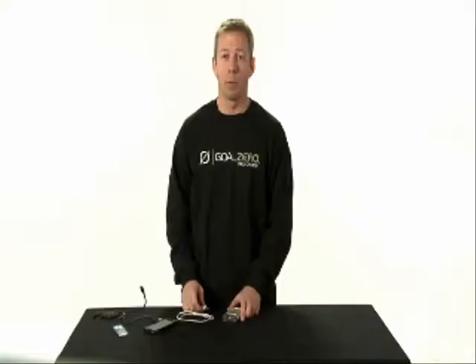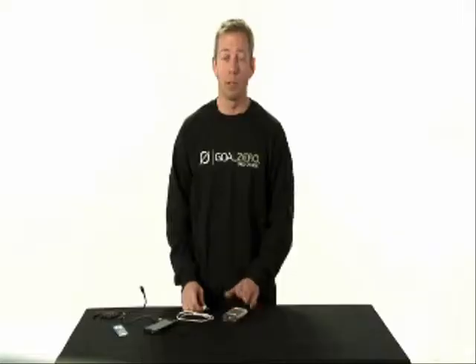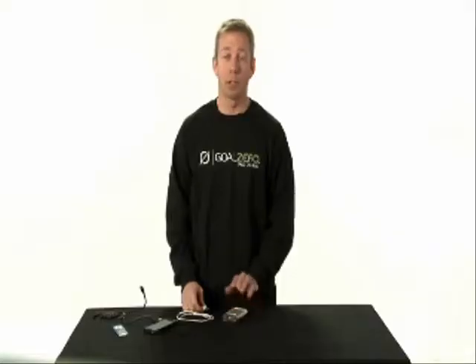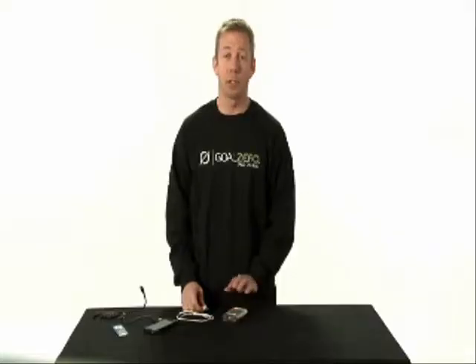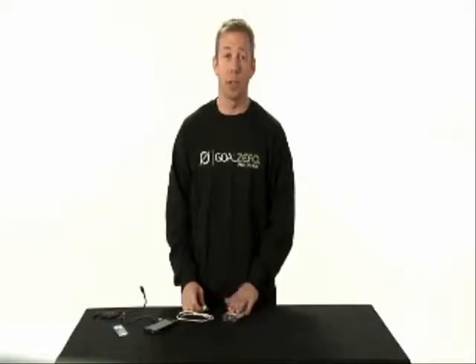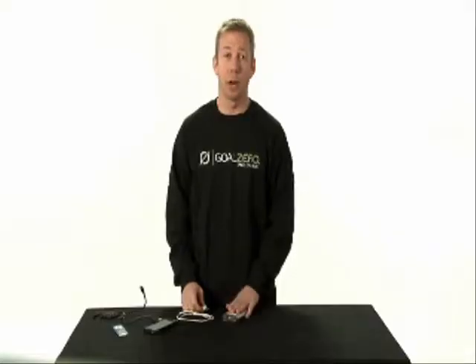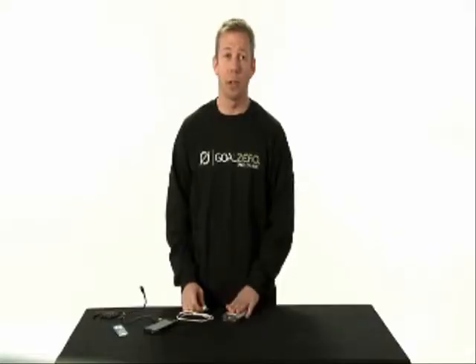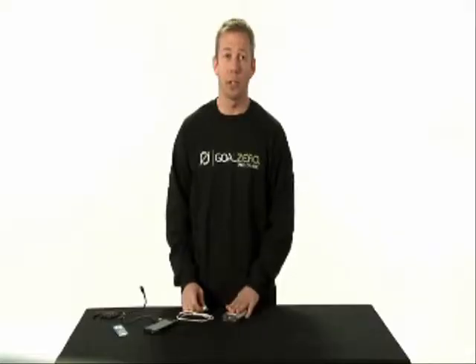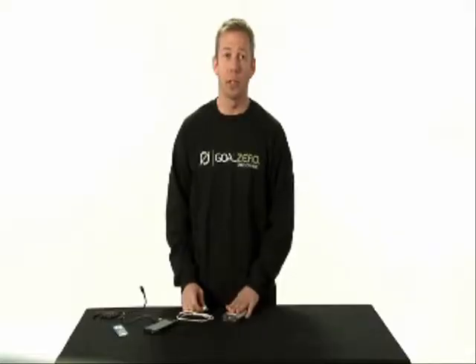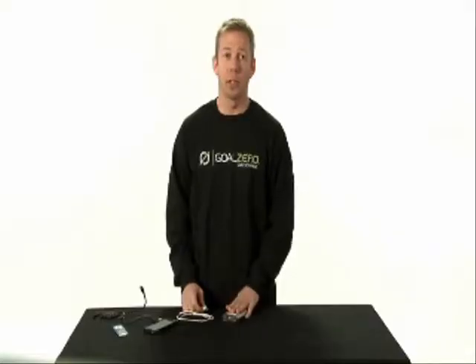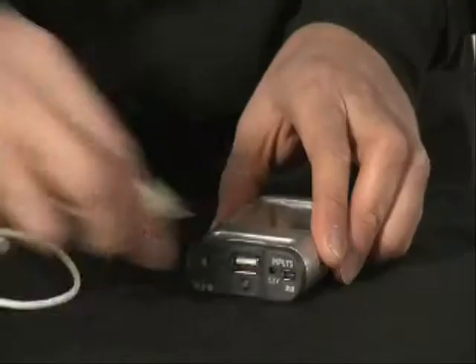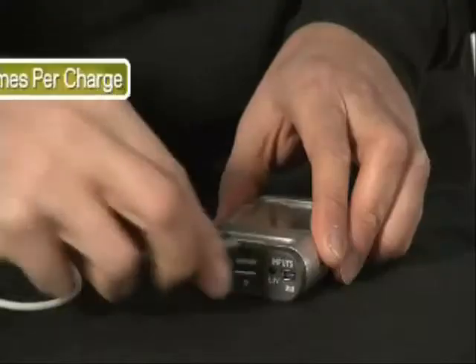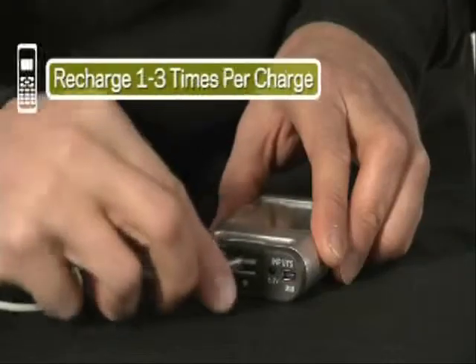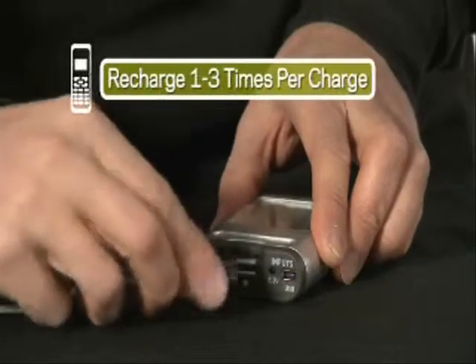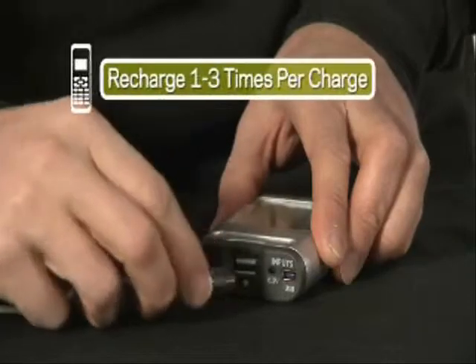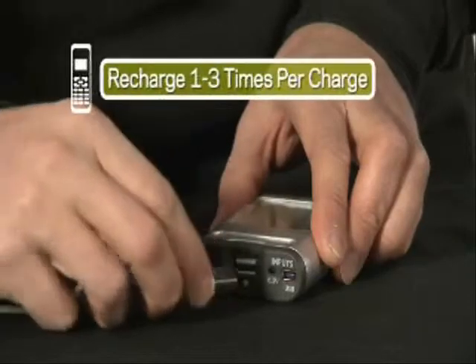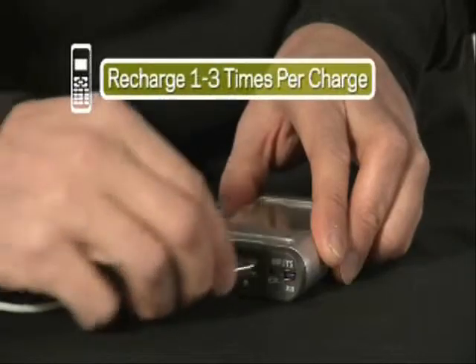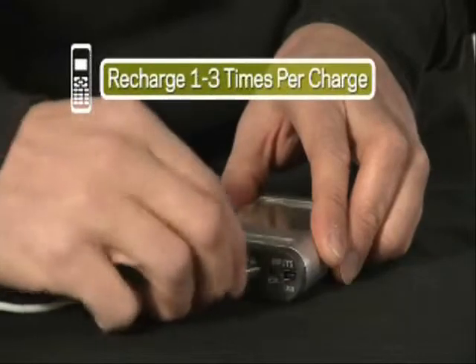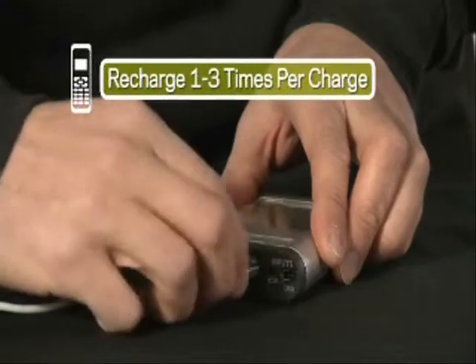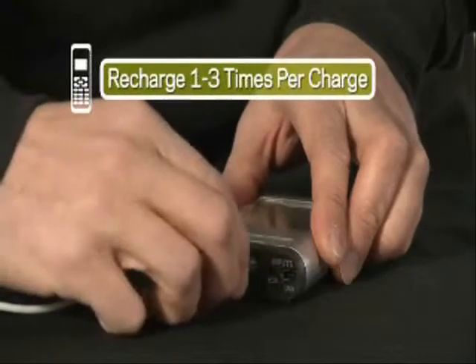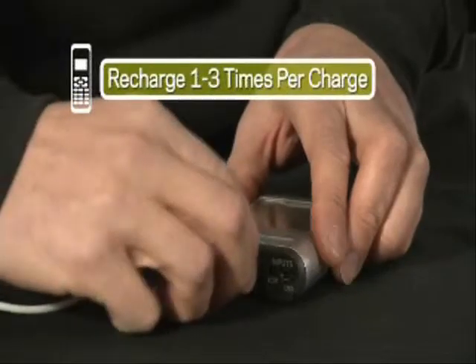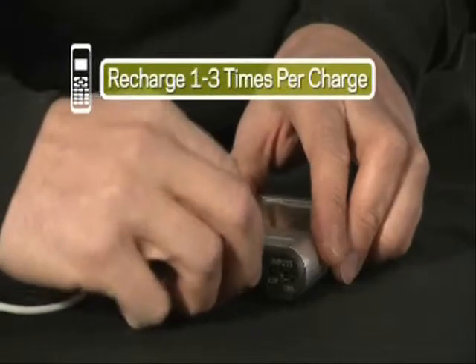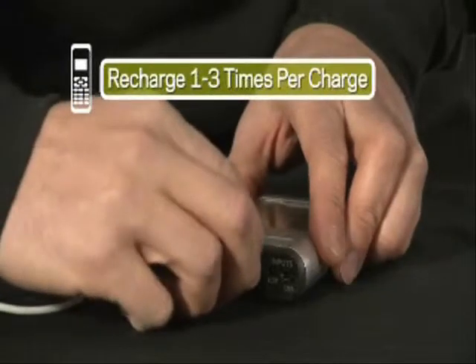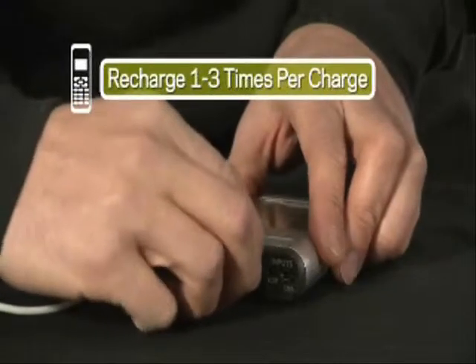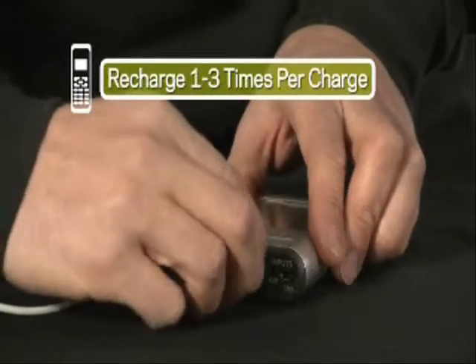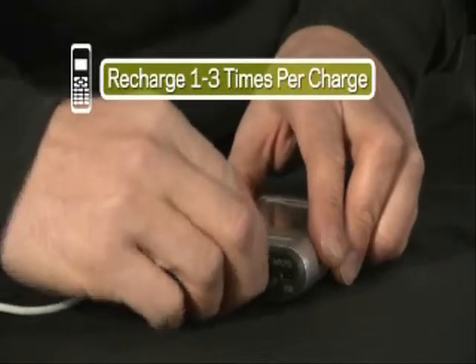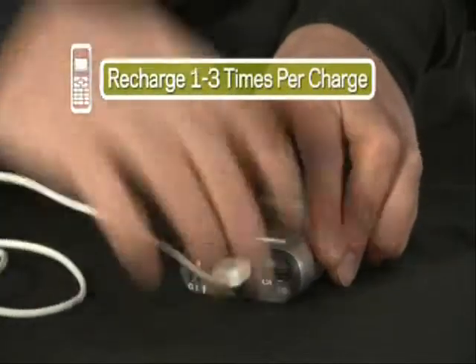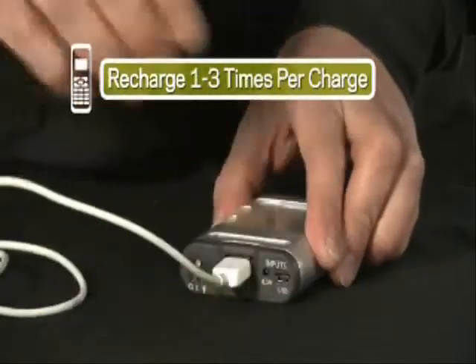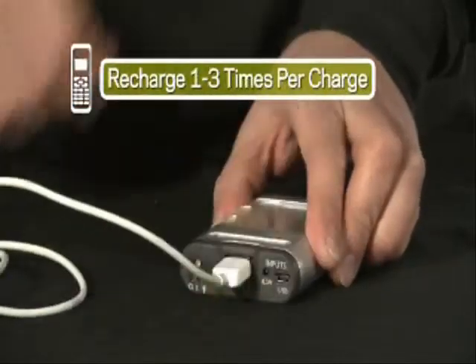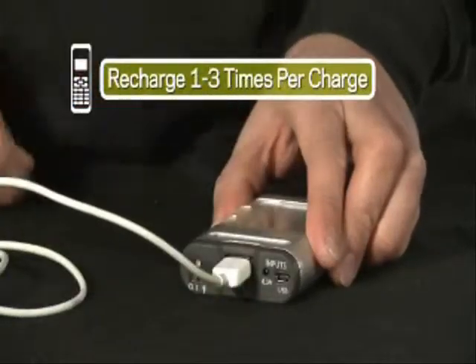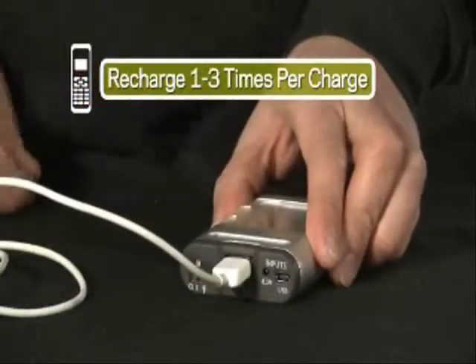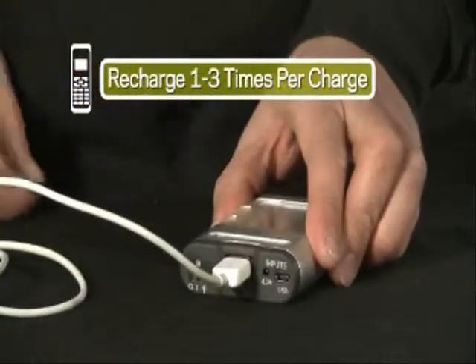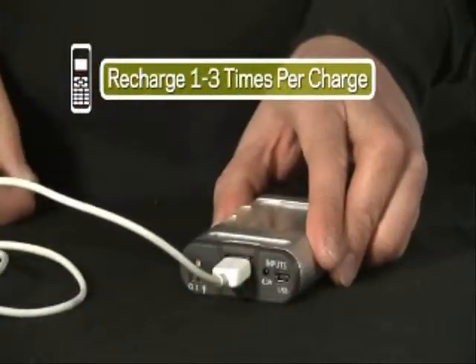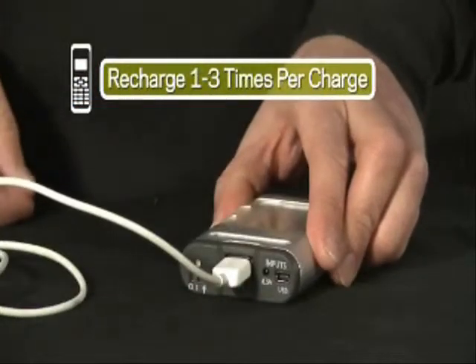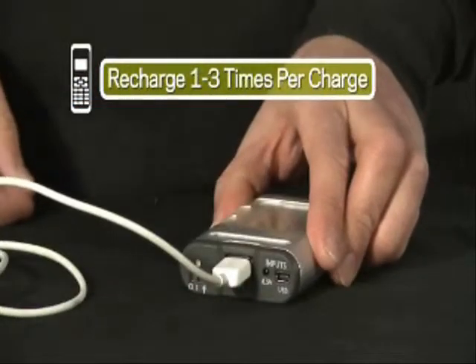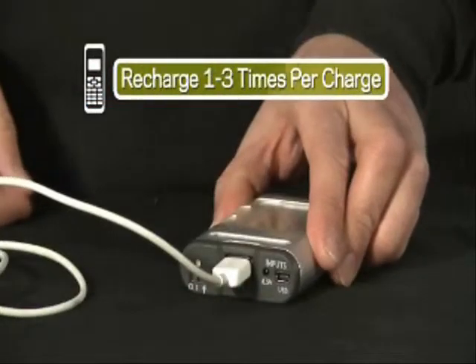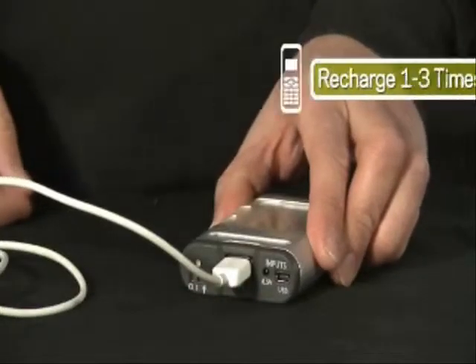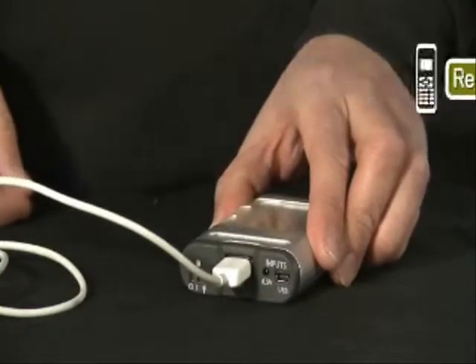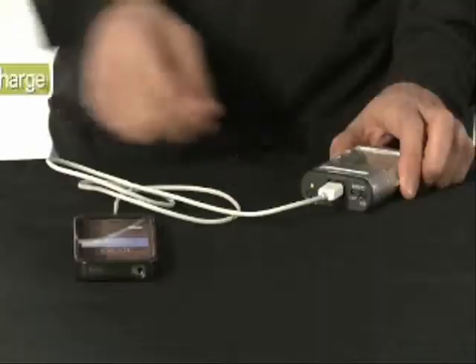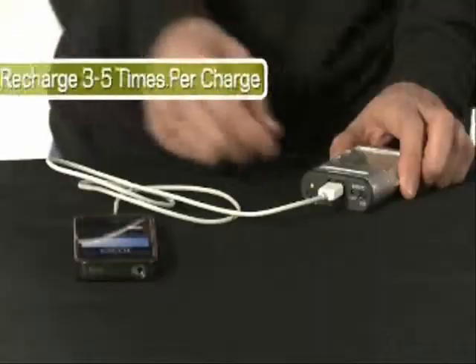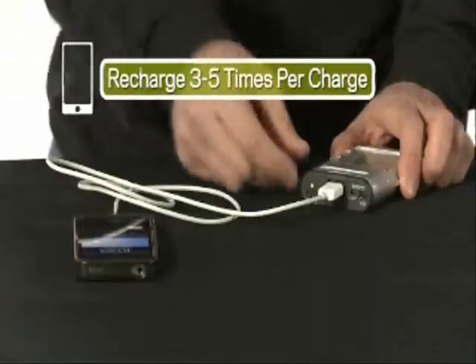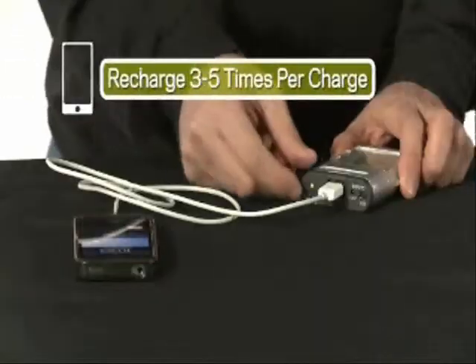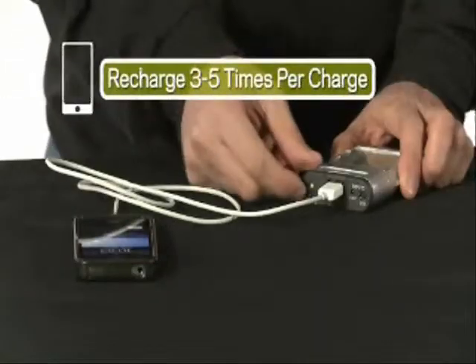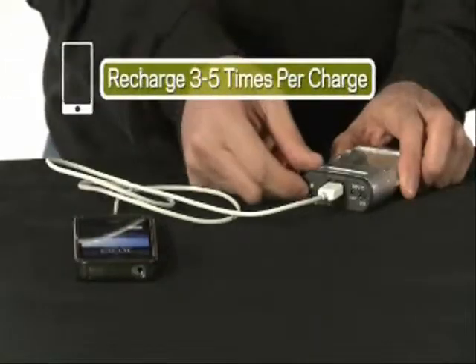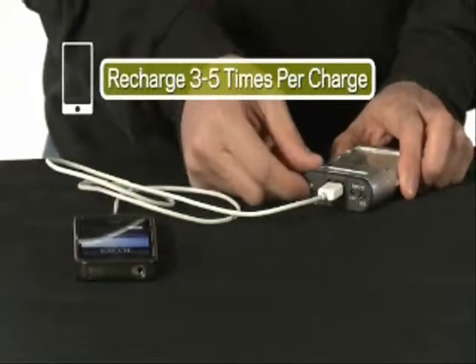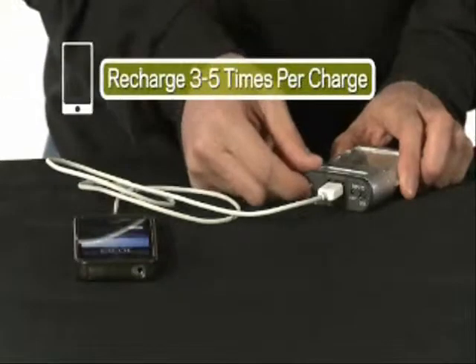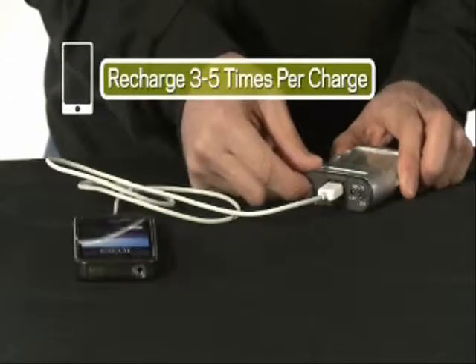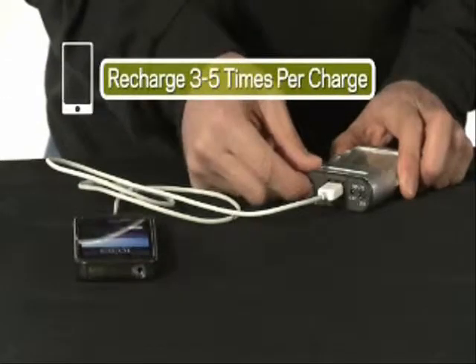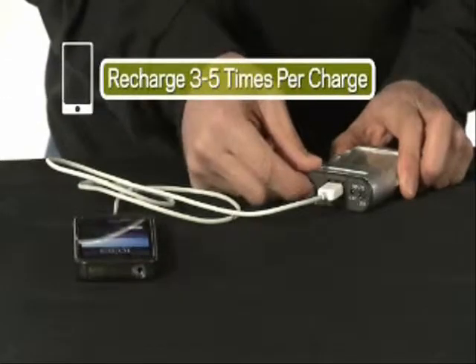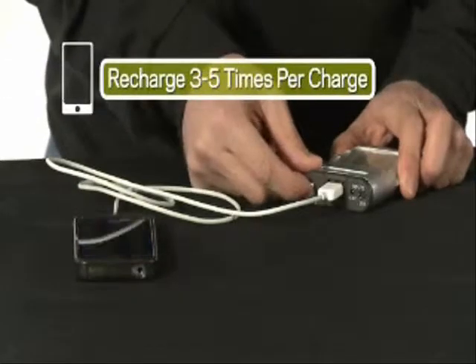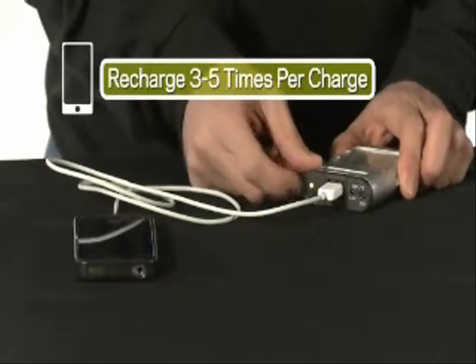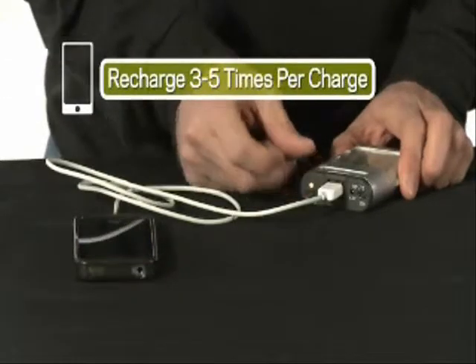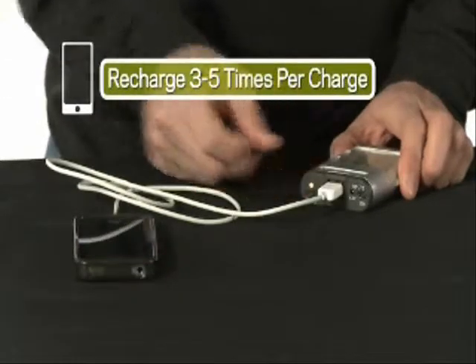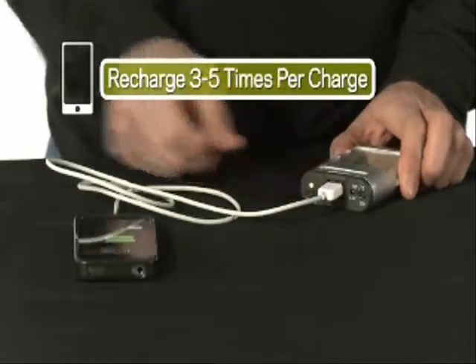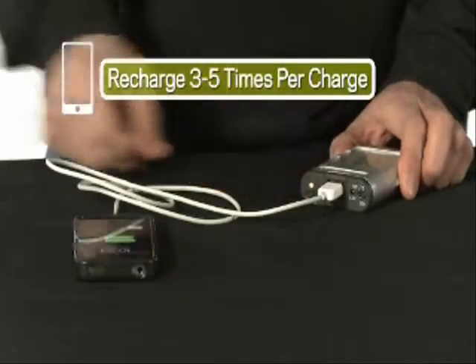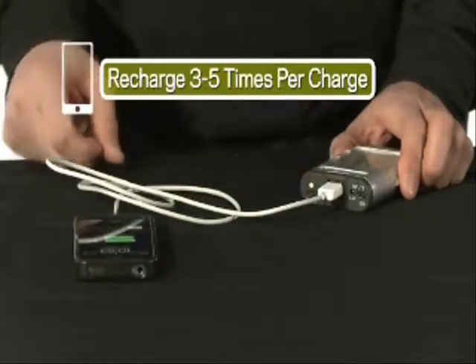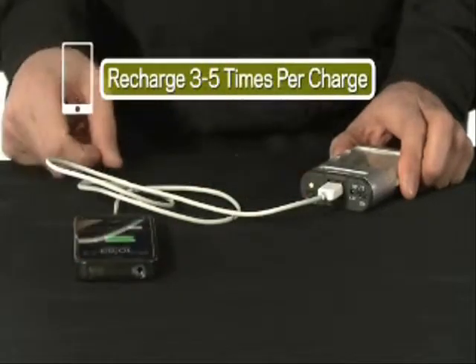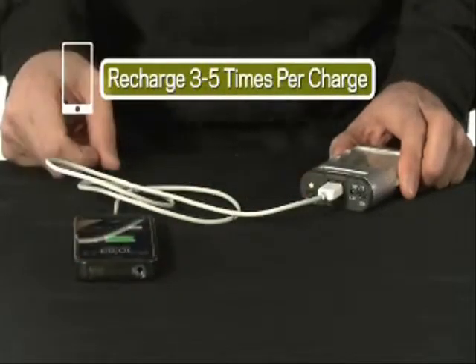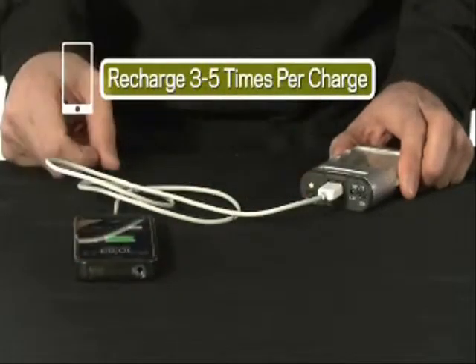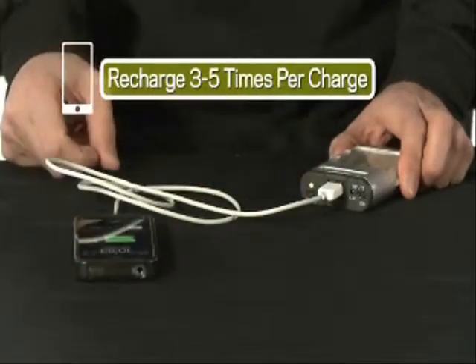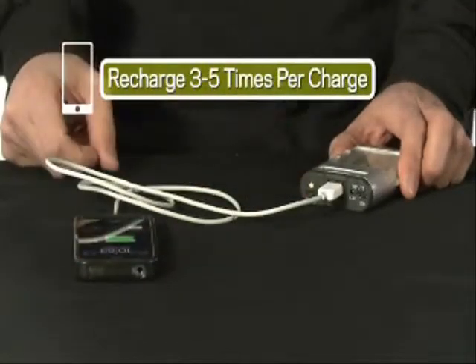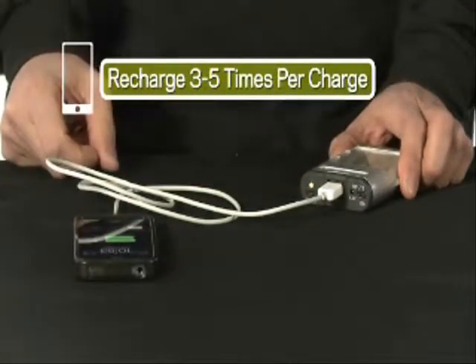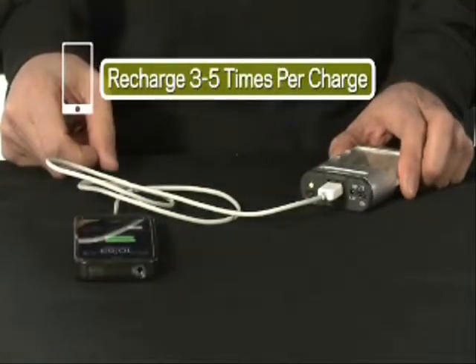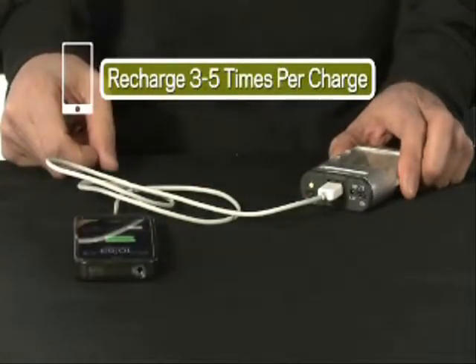Once it's charged, you can use it as a power pack to recharge any of your small electronic devices like a phone or an iPod.